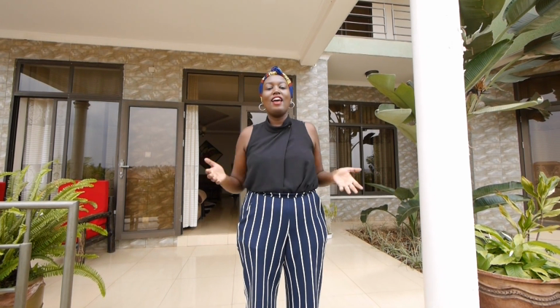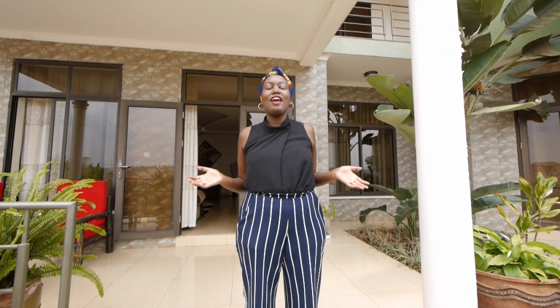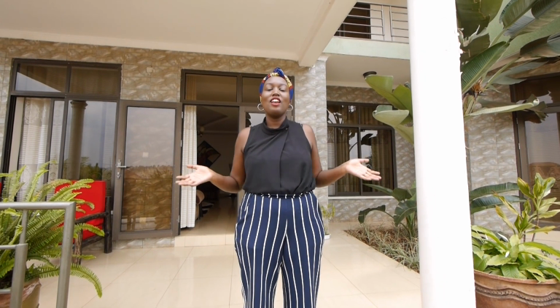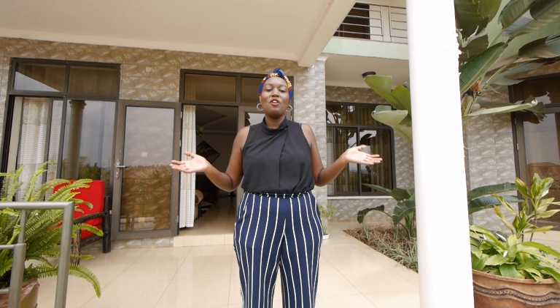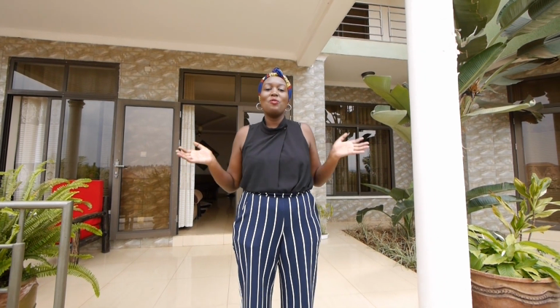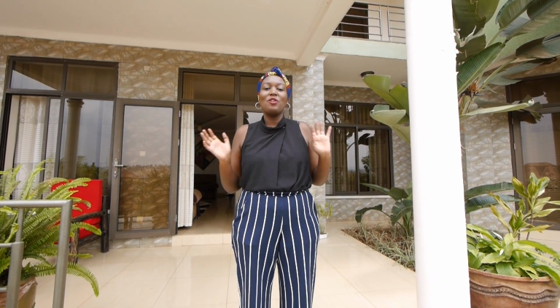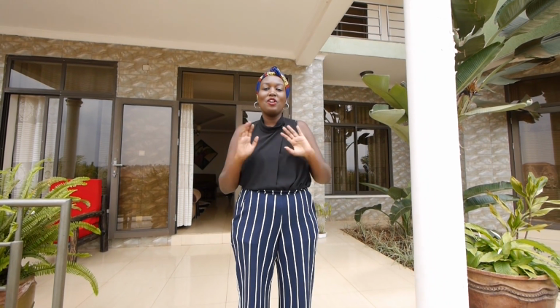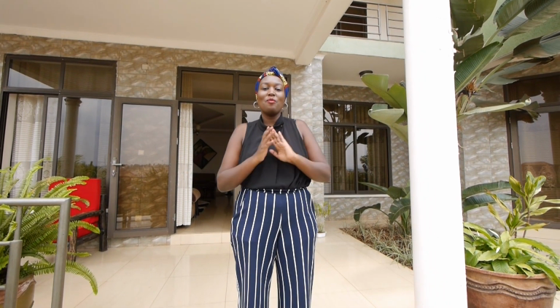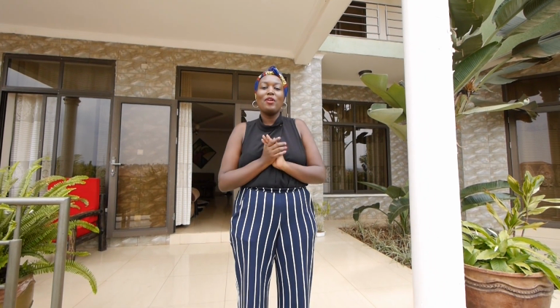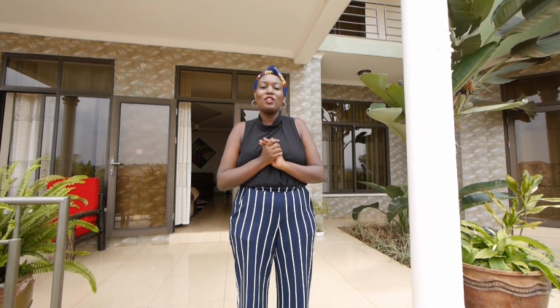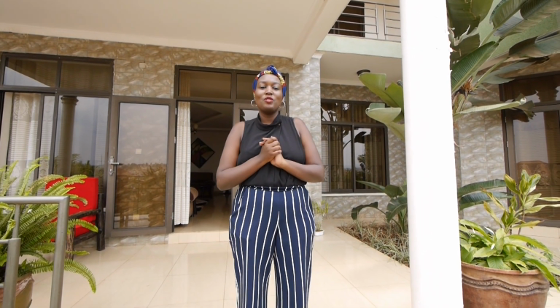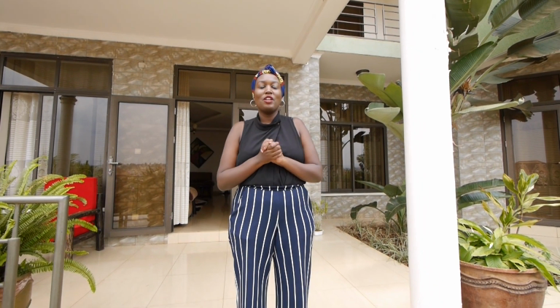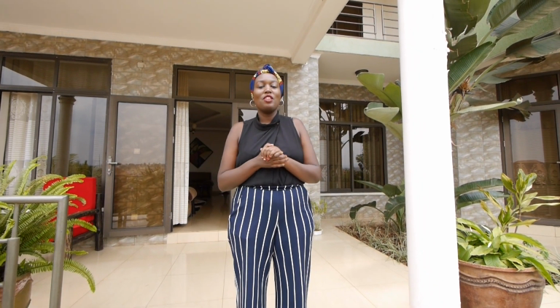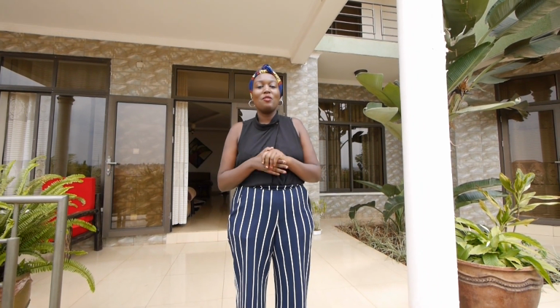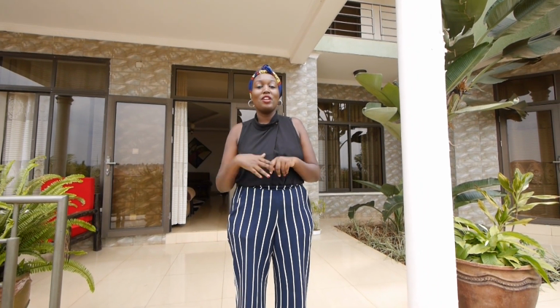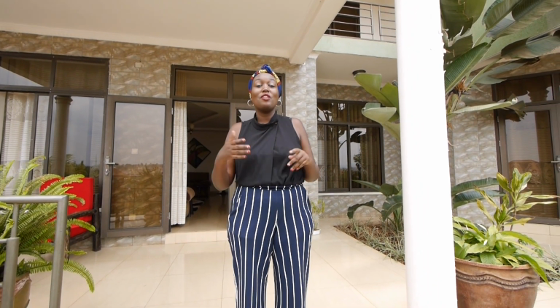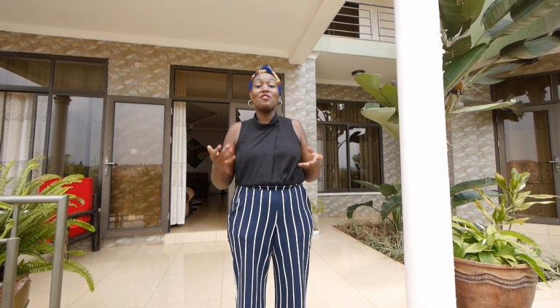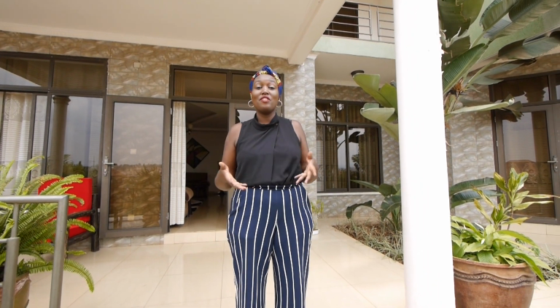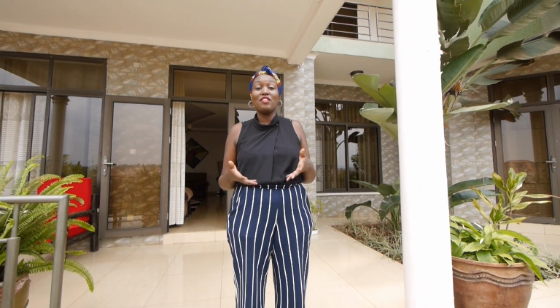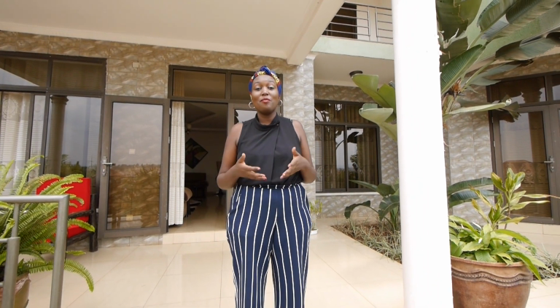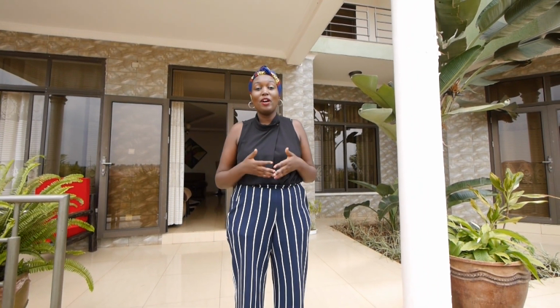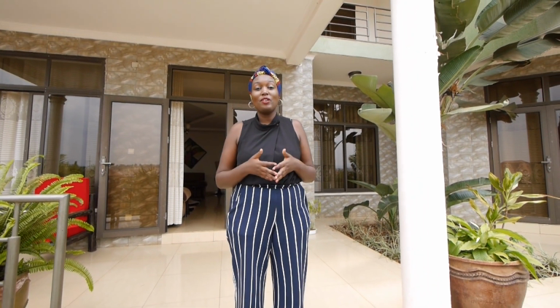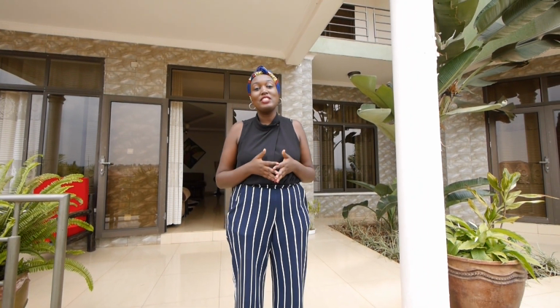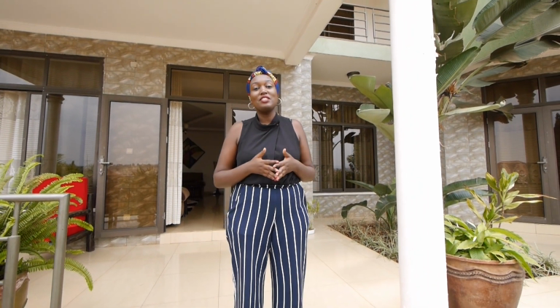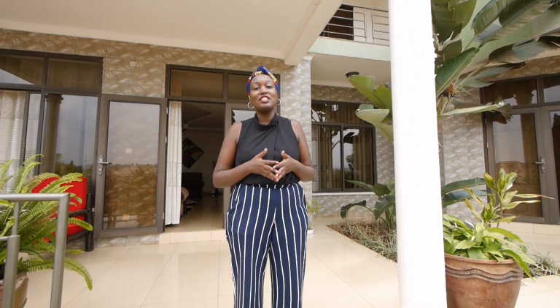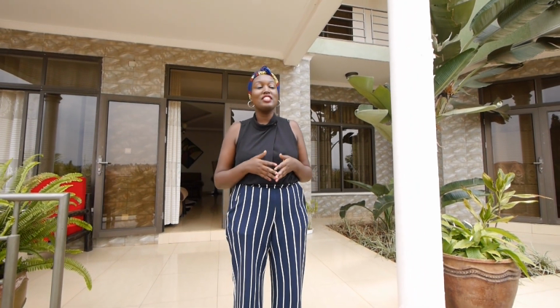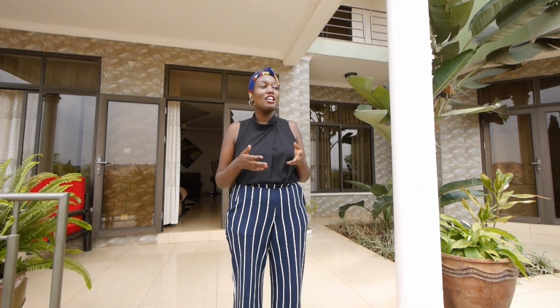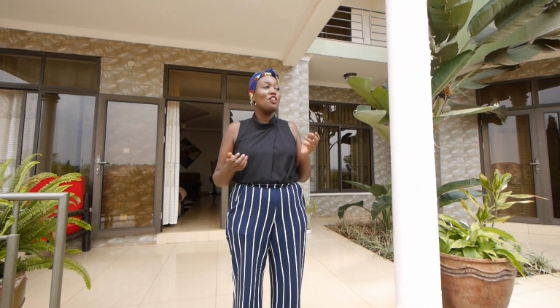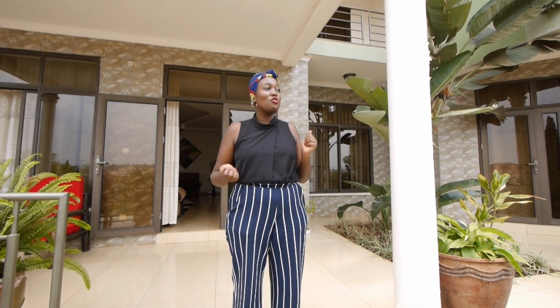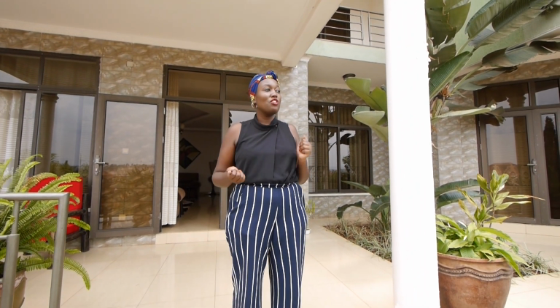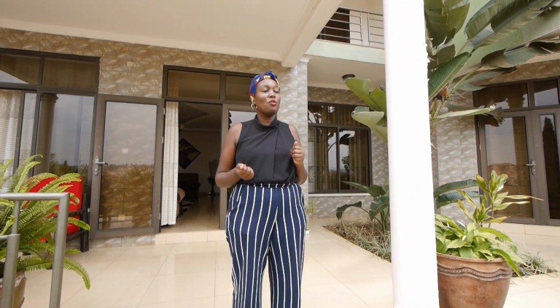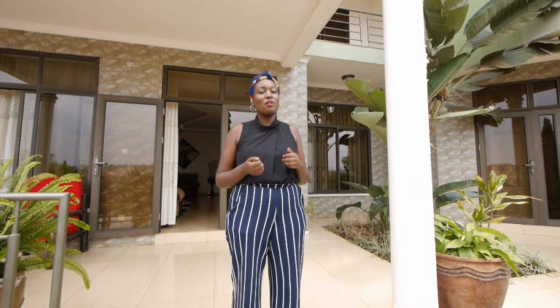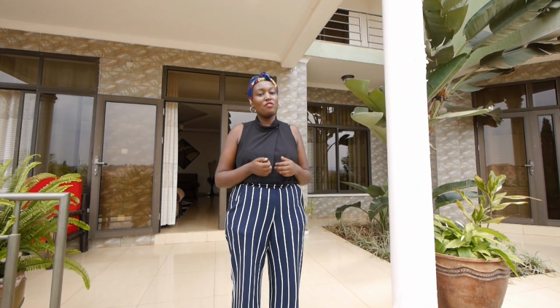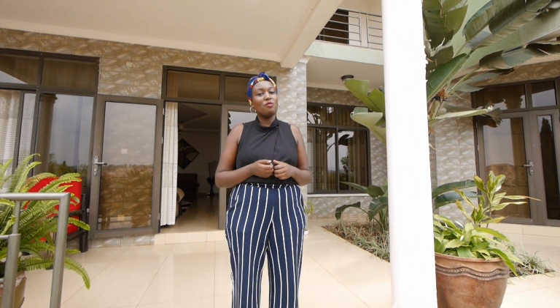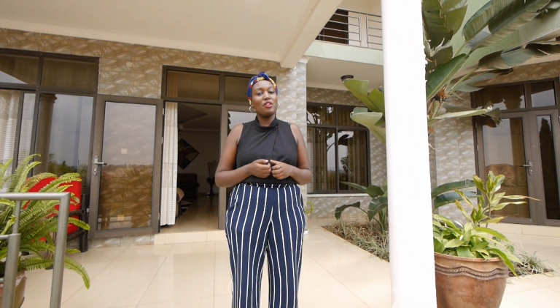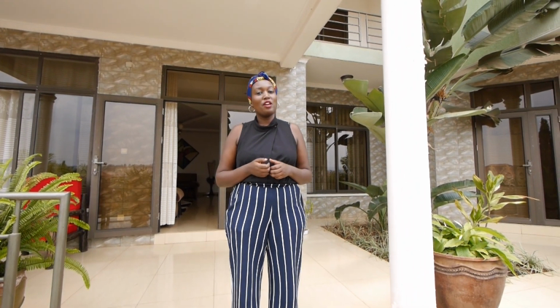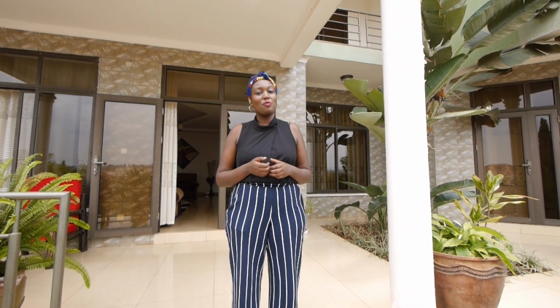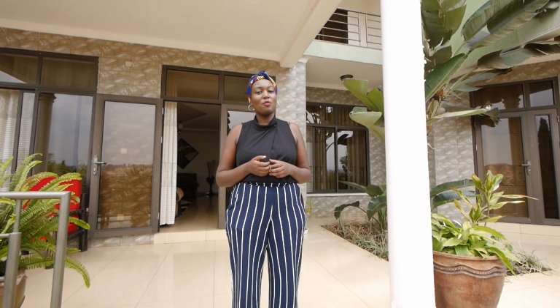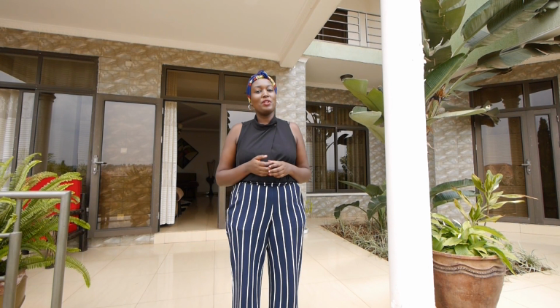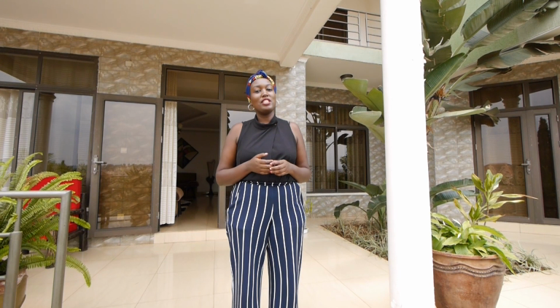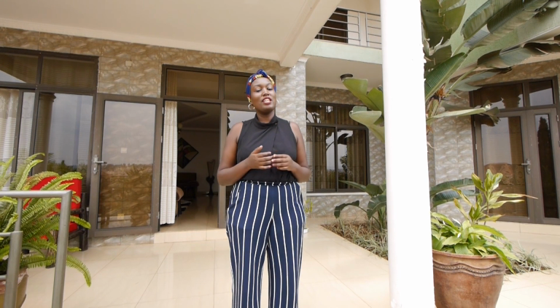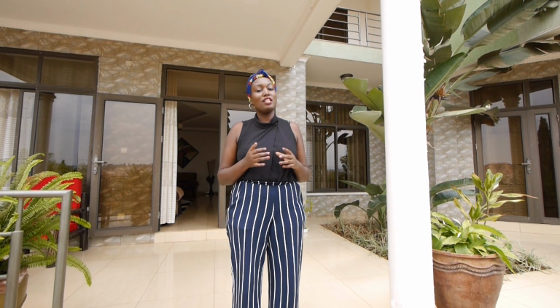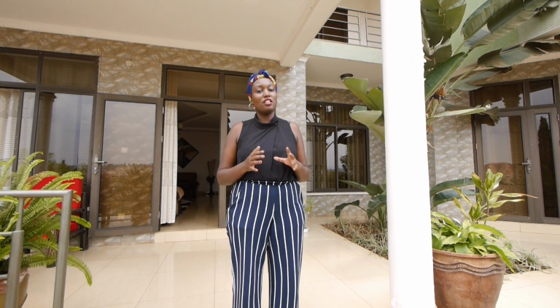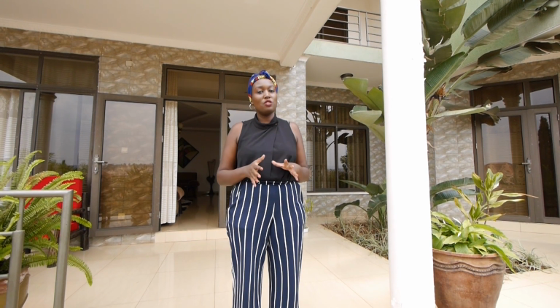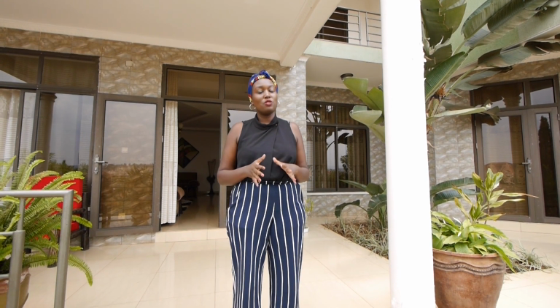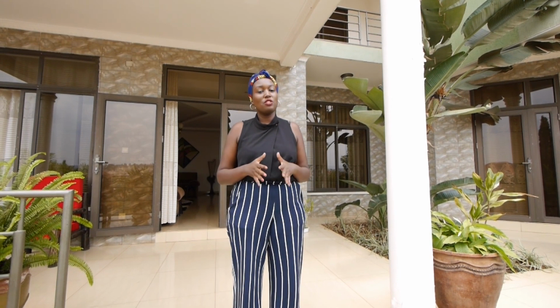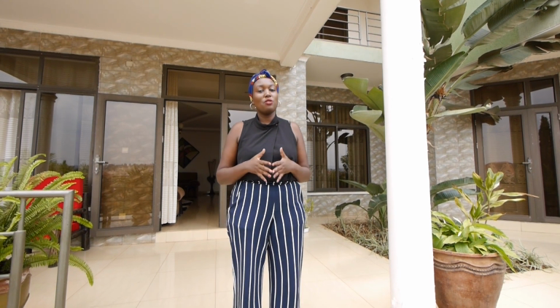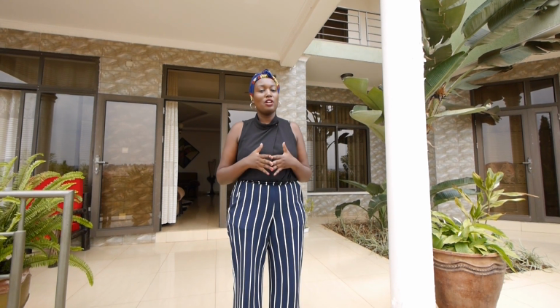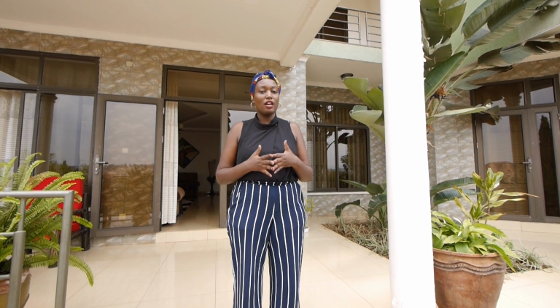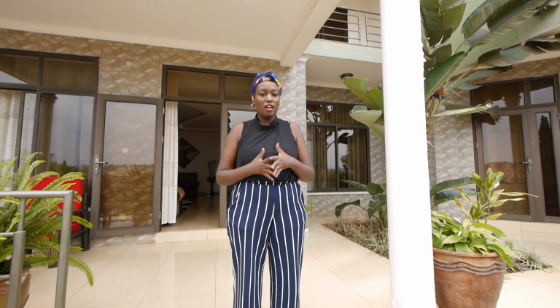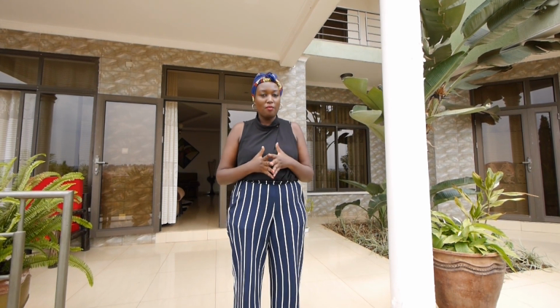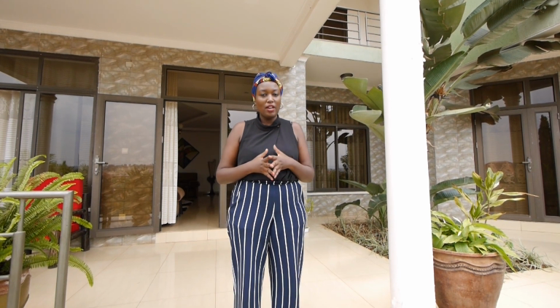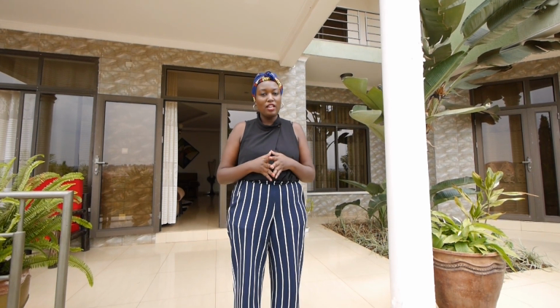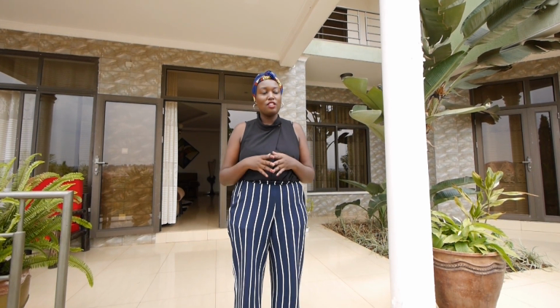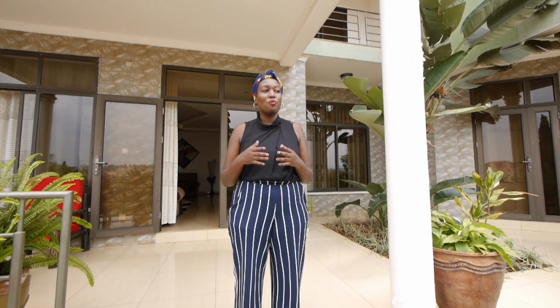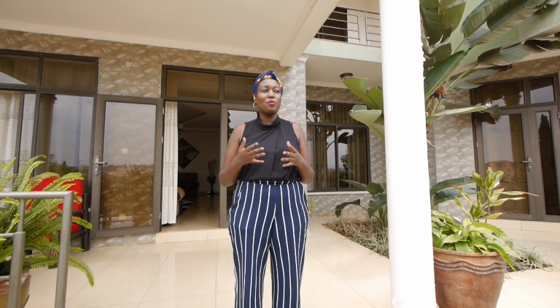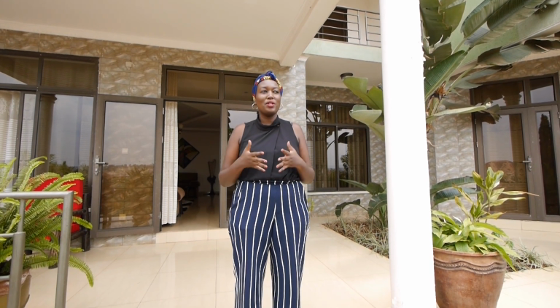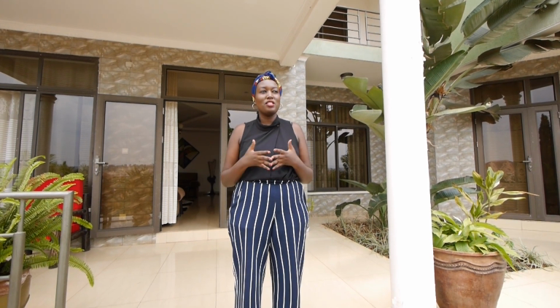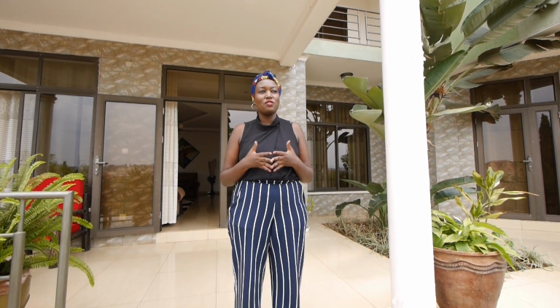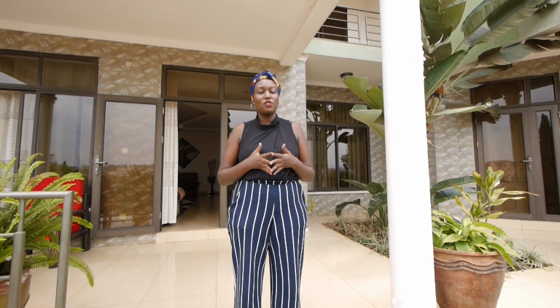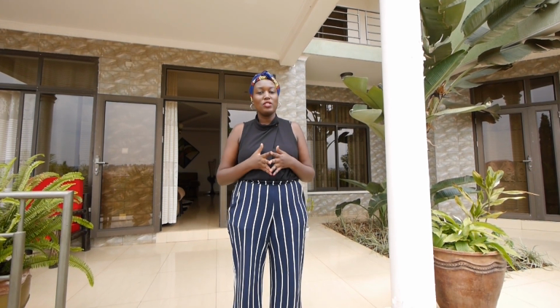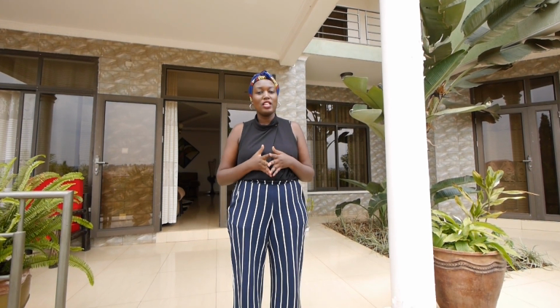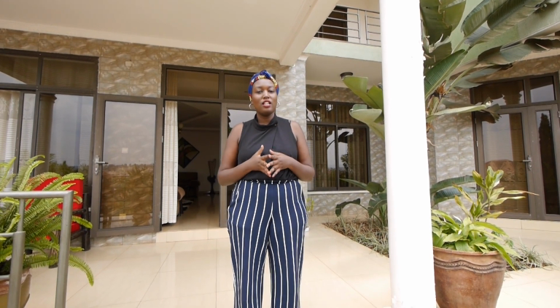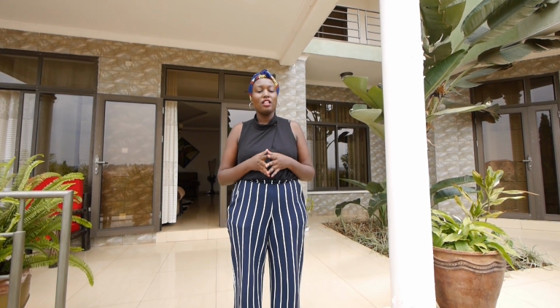Hello, welcome back to another one of a Vibe House series. Today we're filming a property in Kichukiro, Kagarama. The property is for sale.